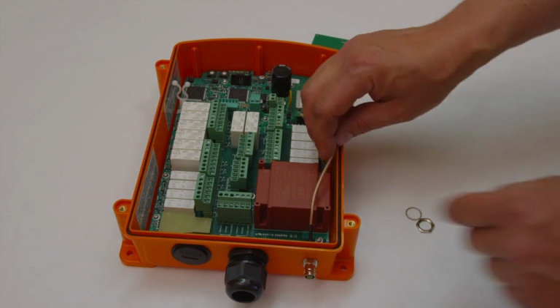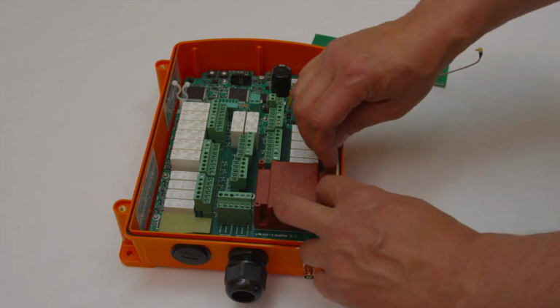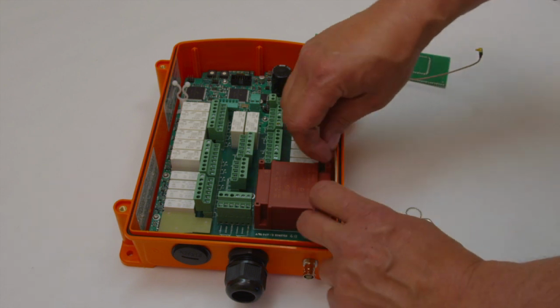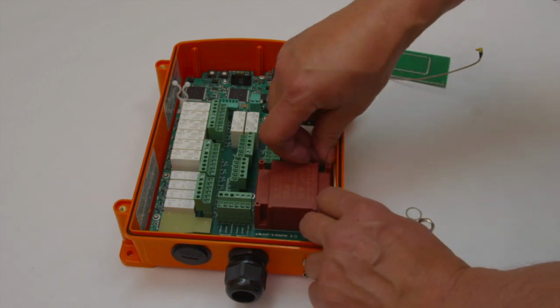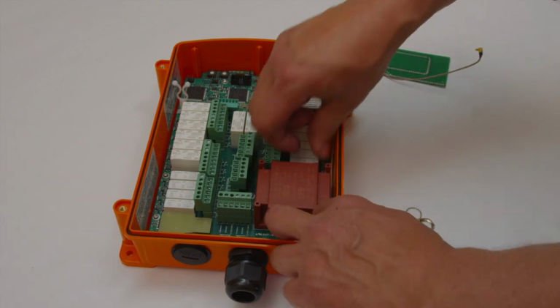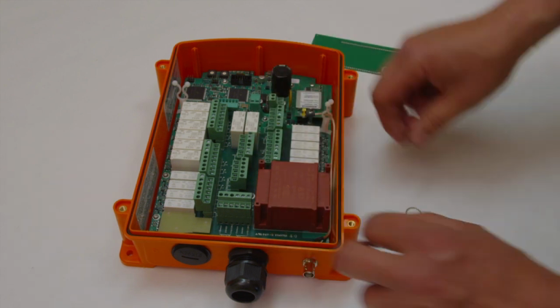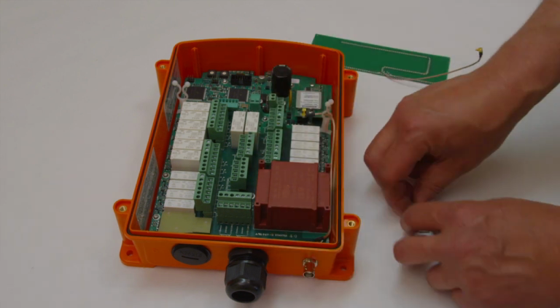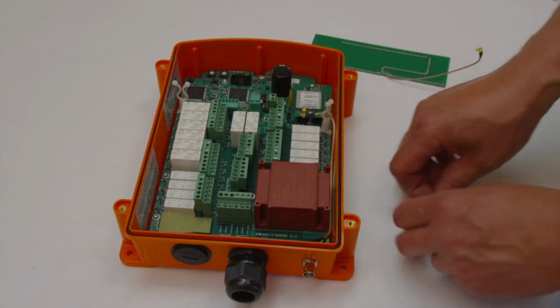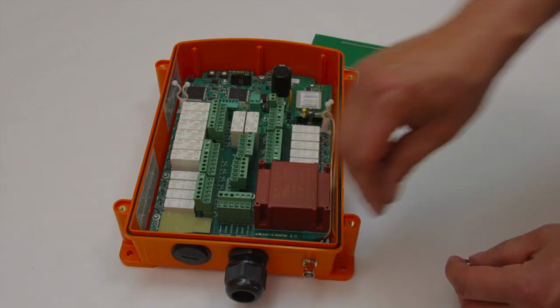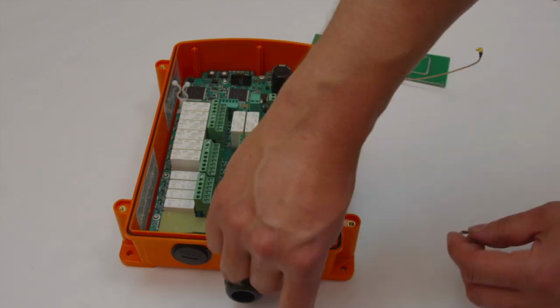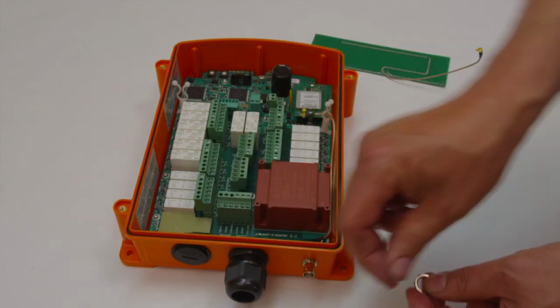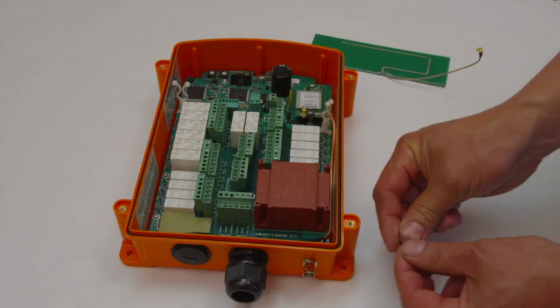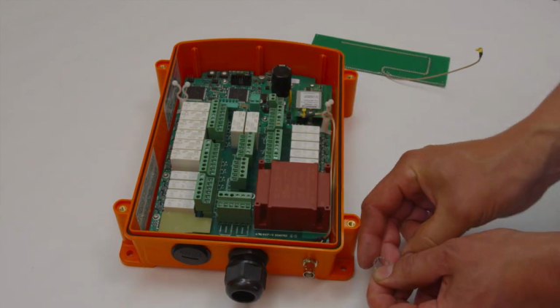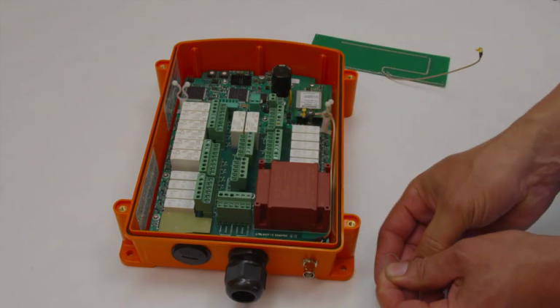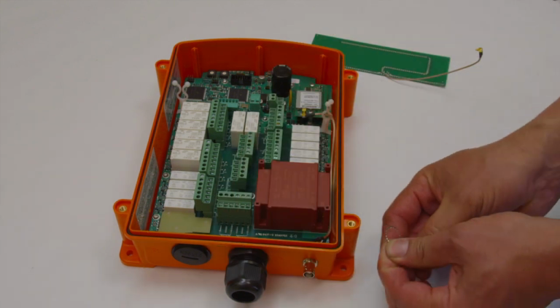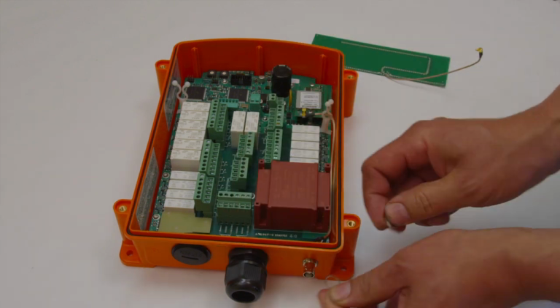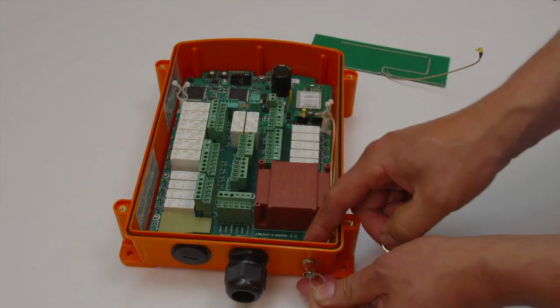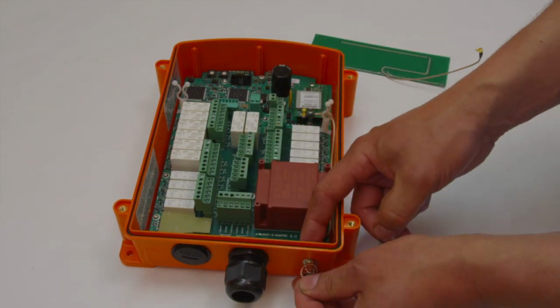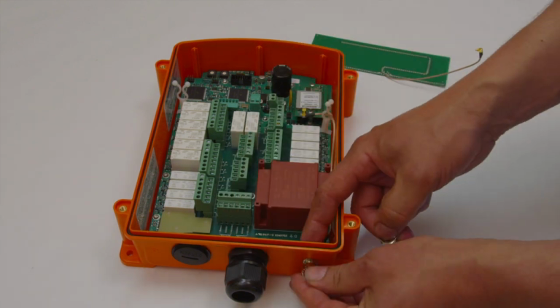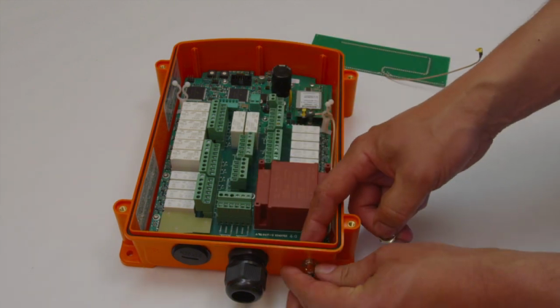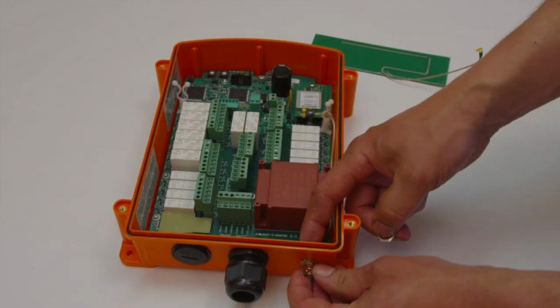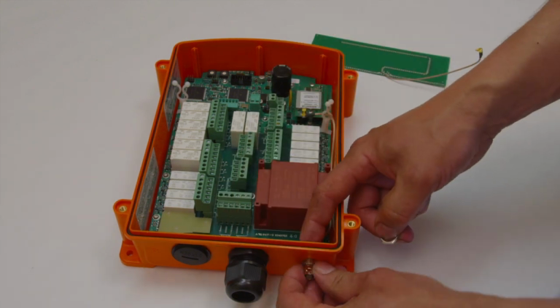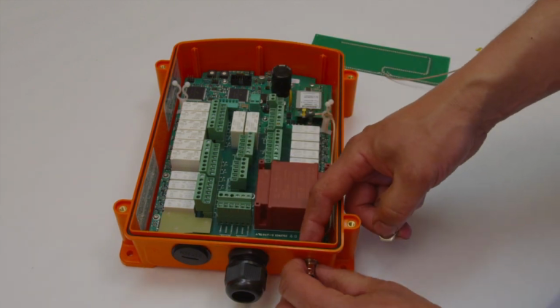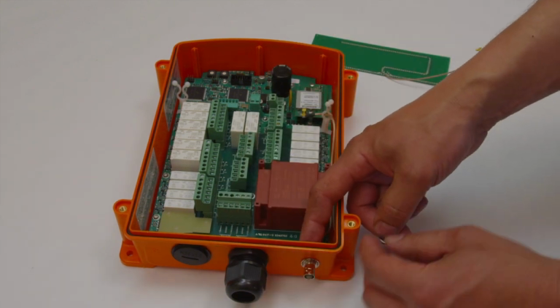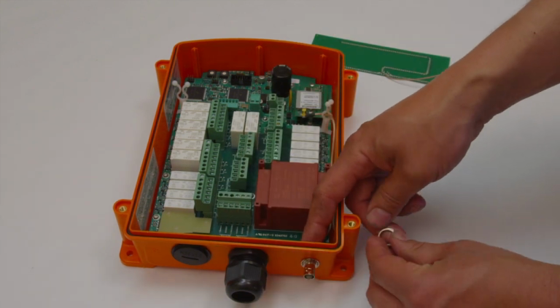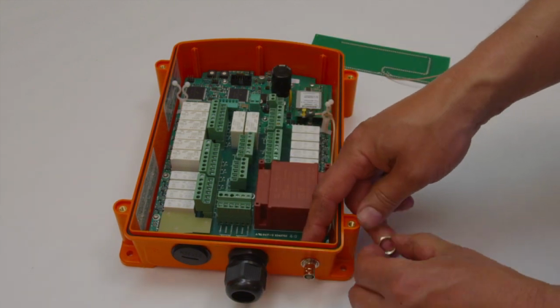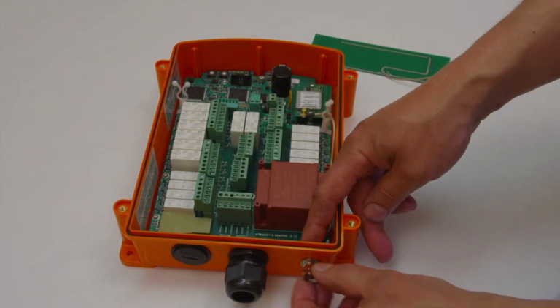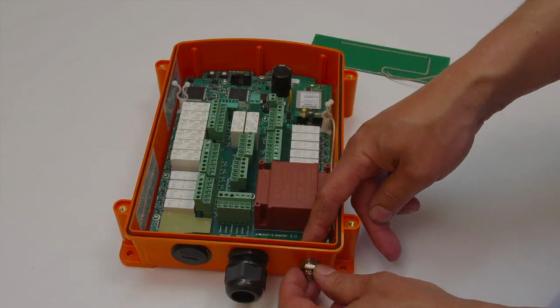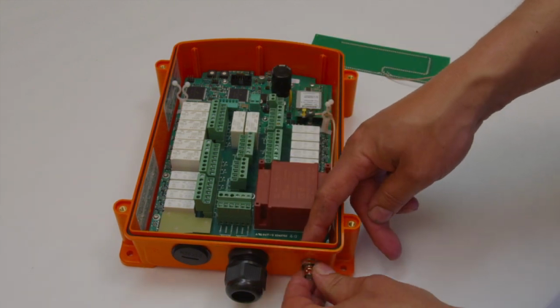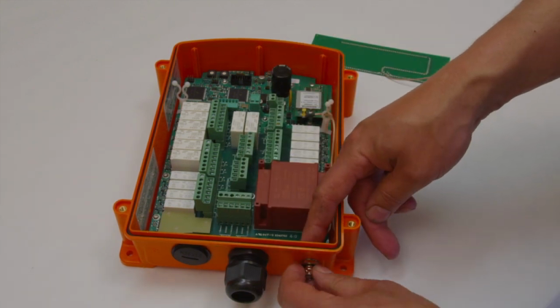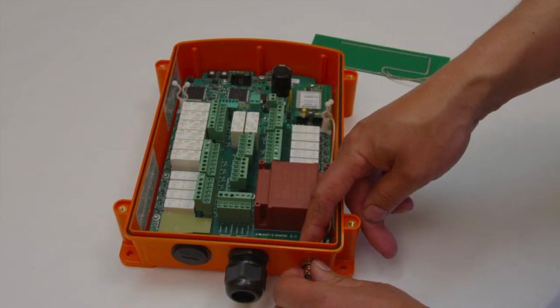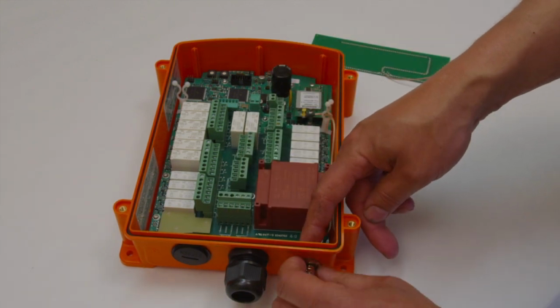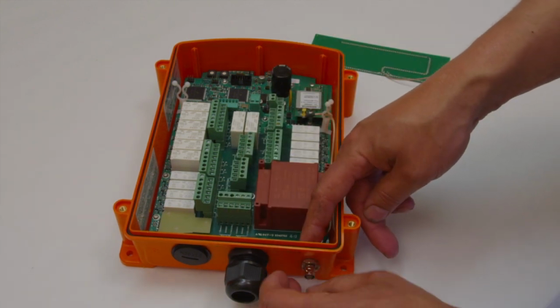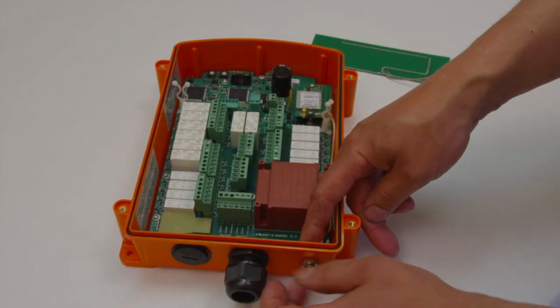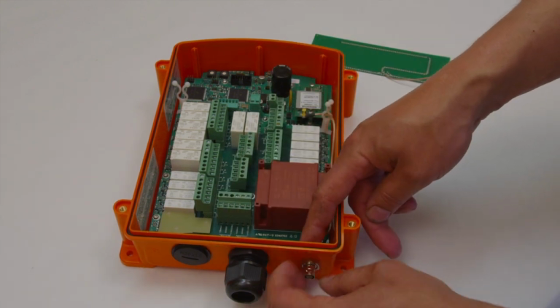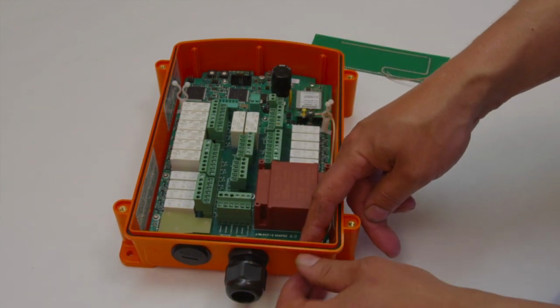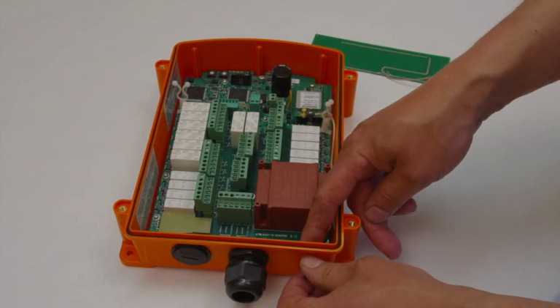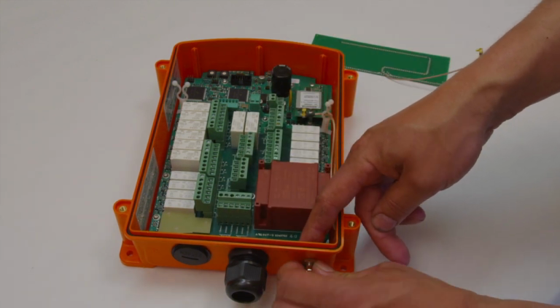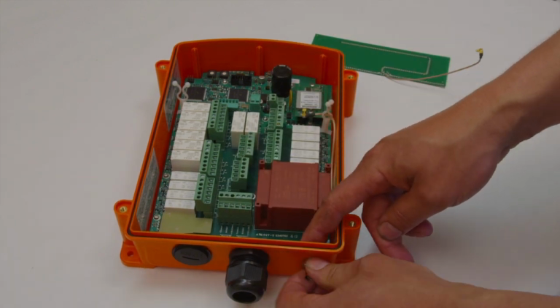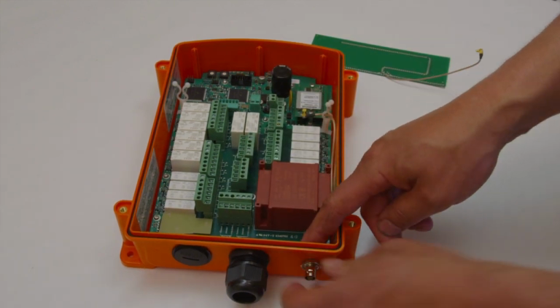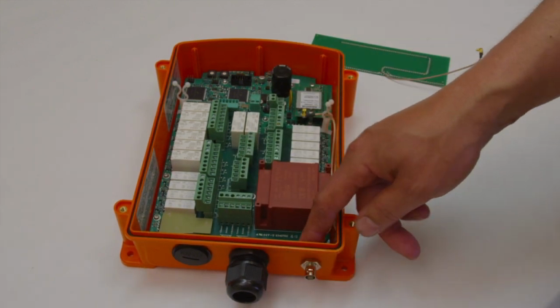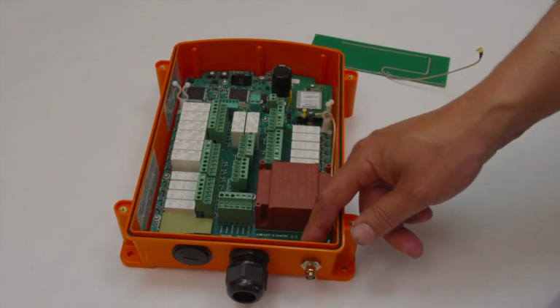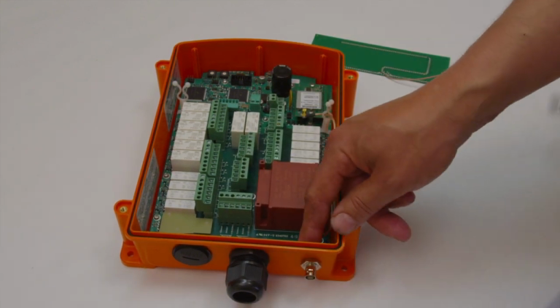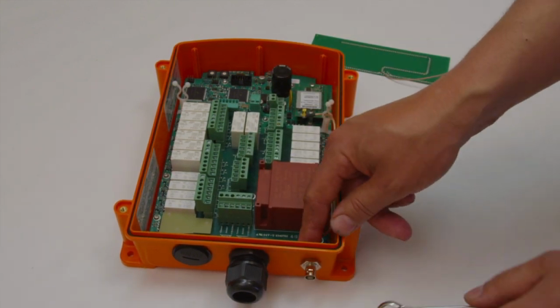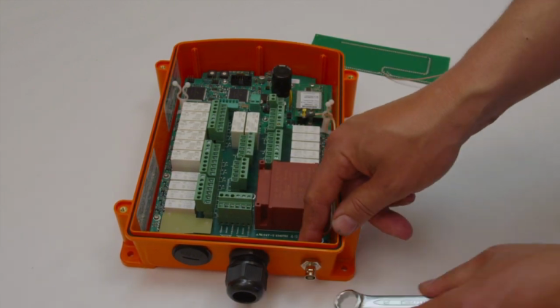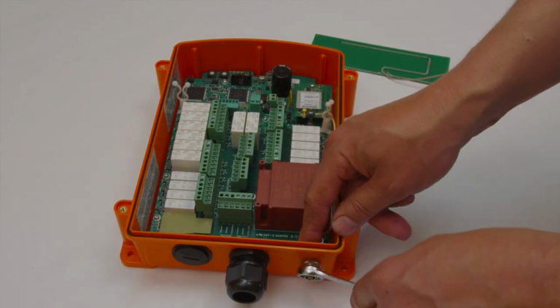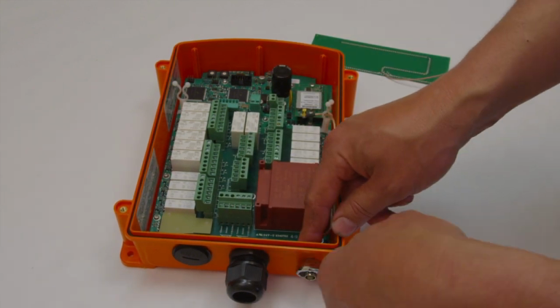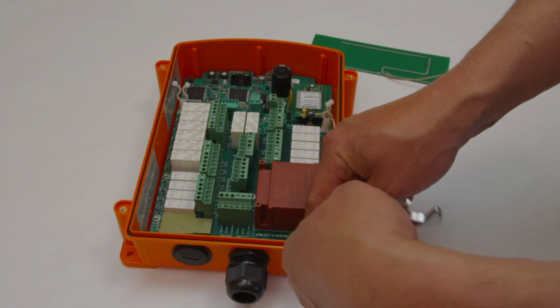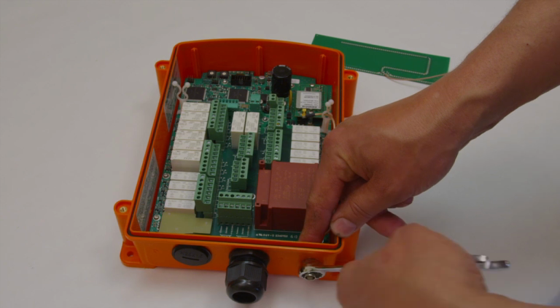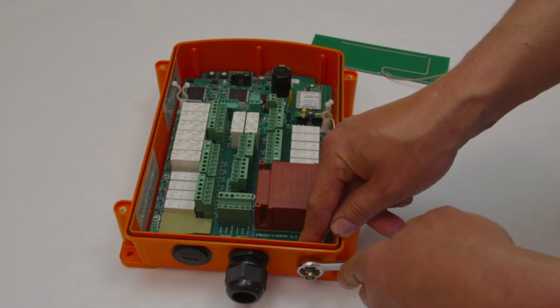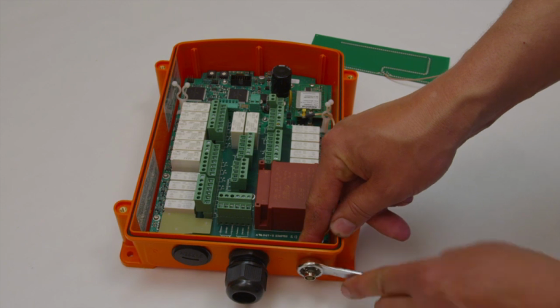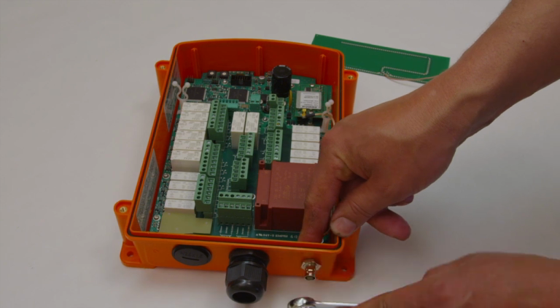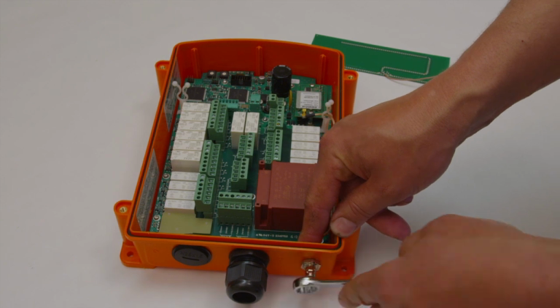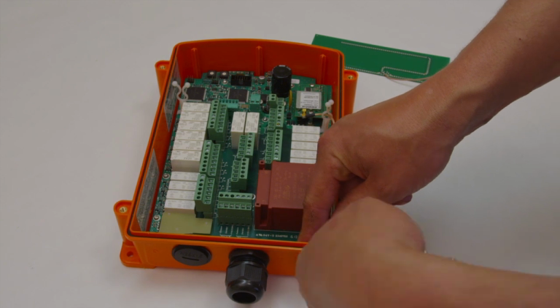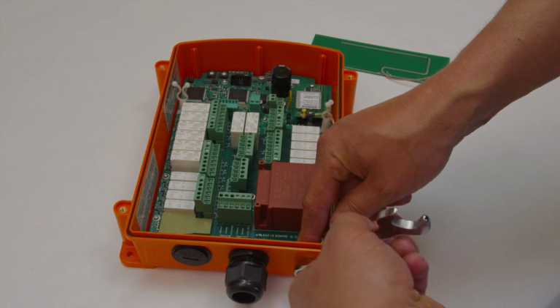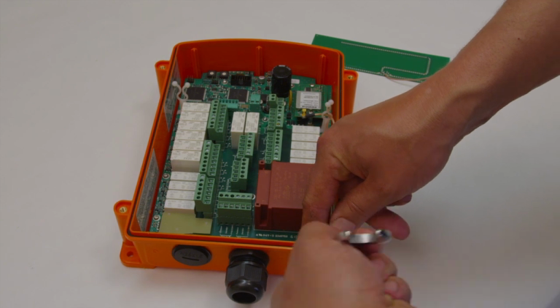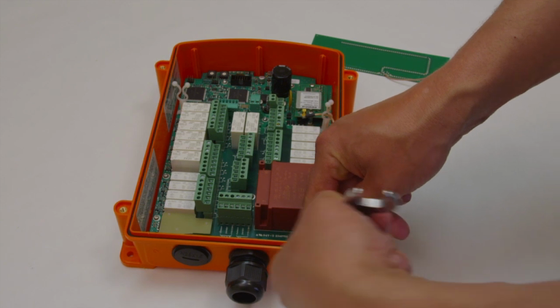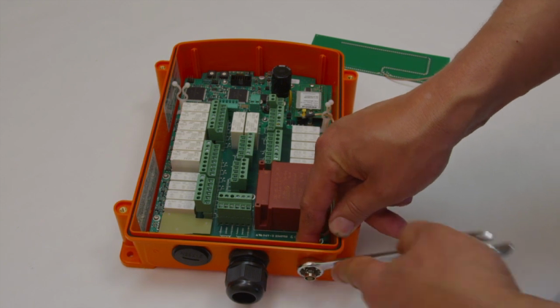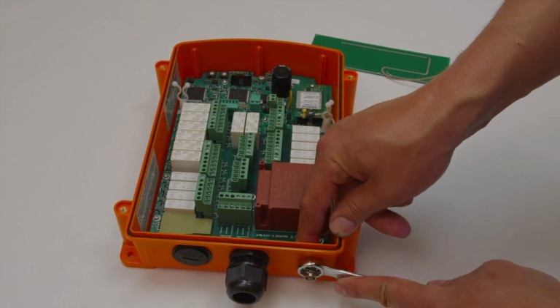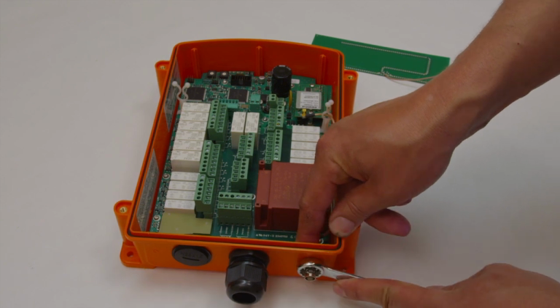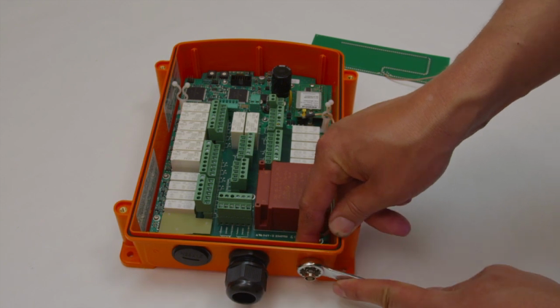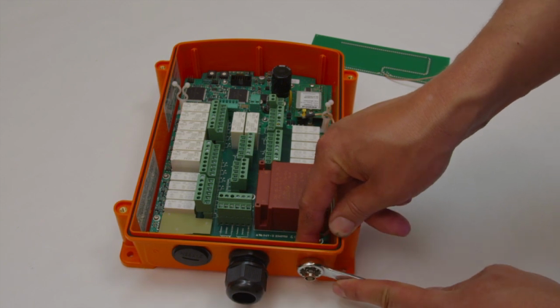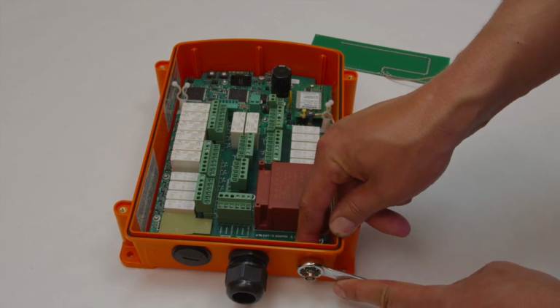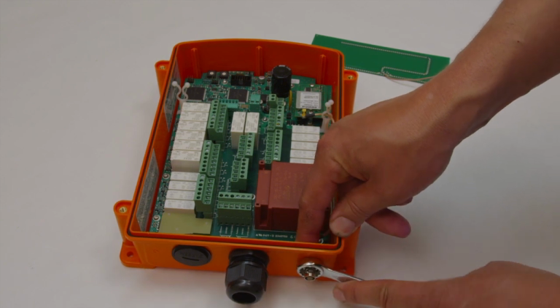Finally, tighten the BNC connector with a 16 millimeter wrench.